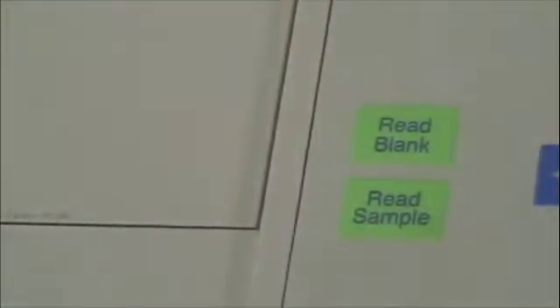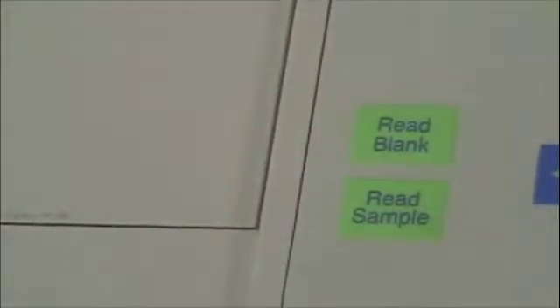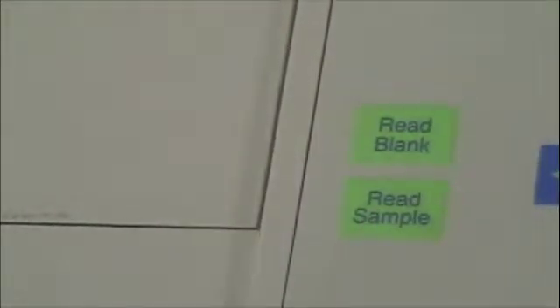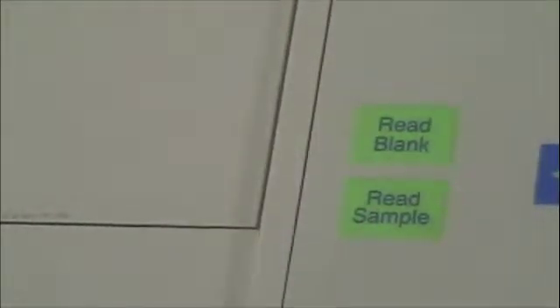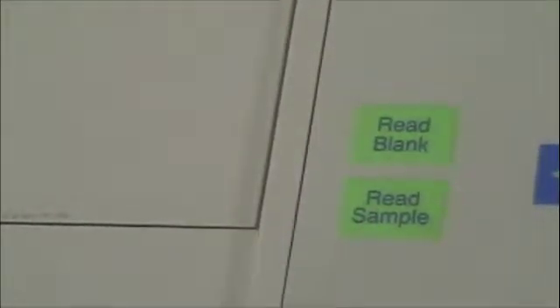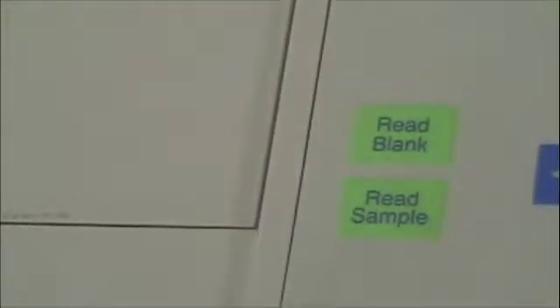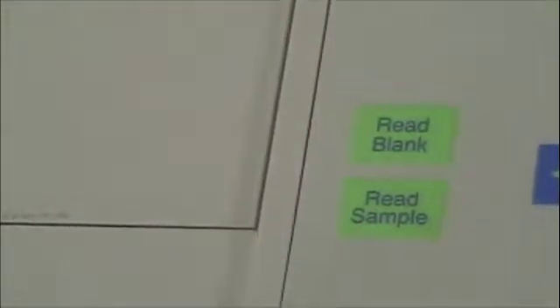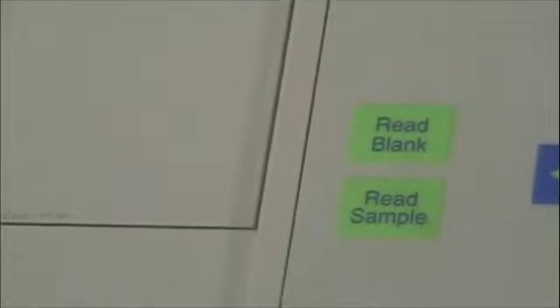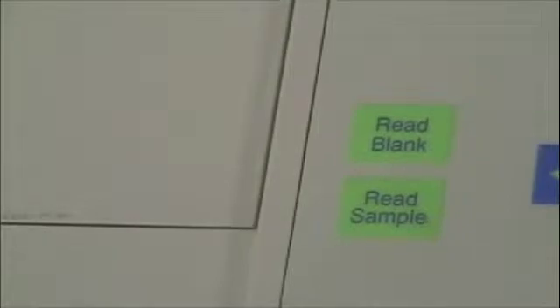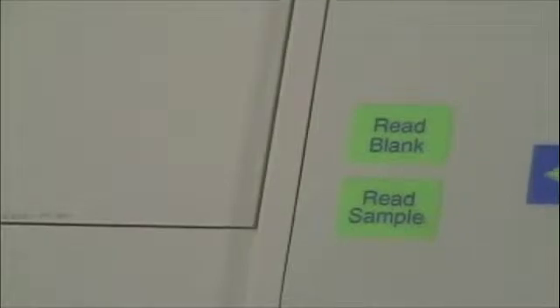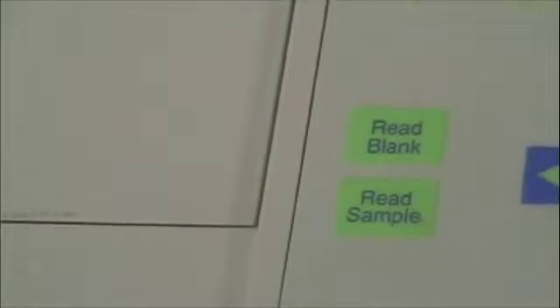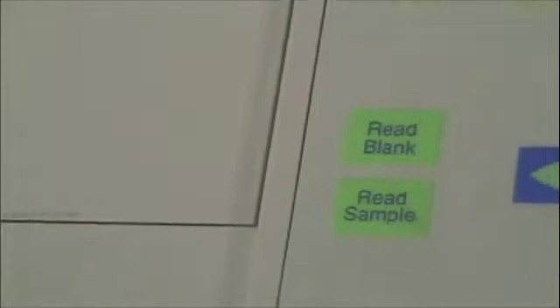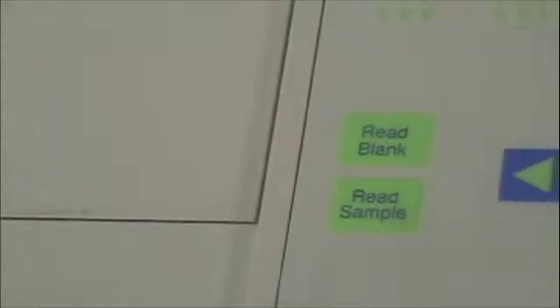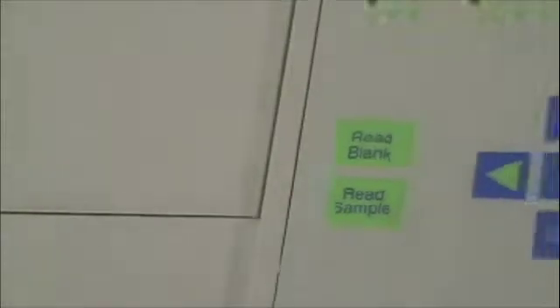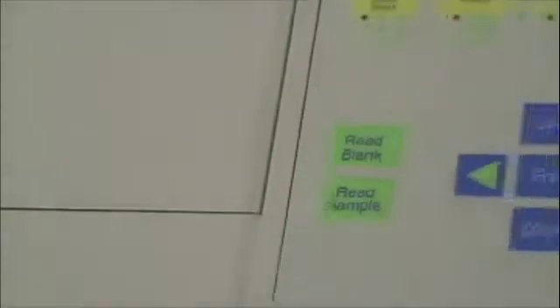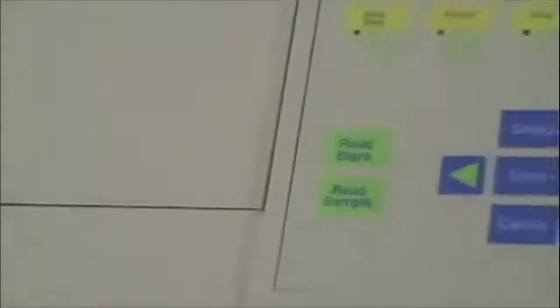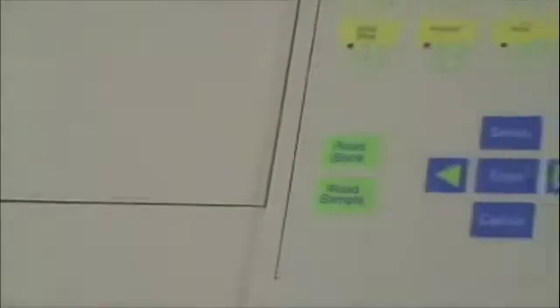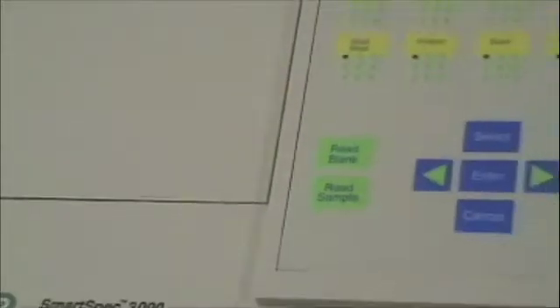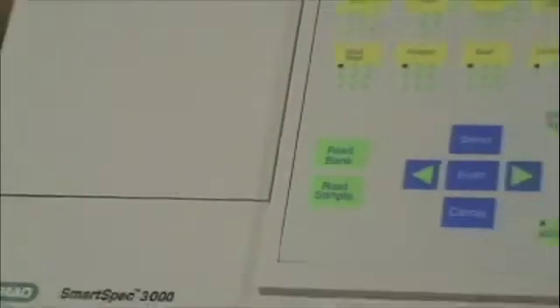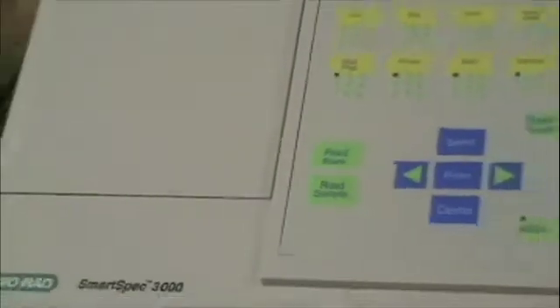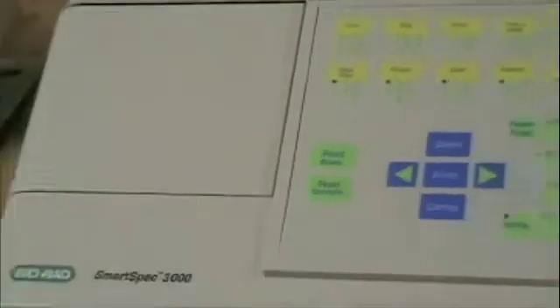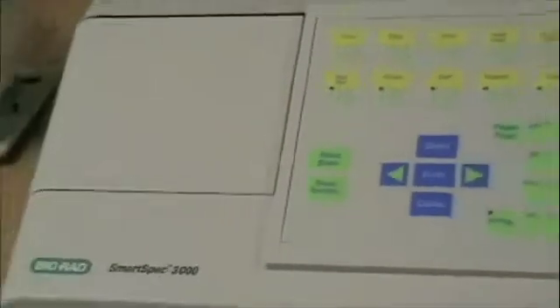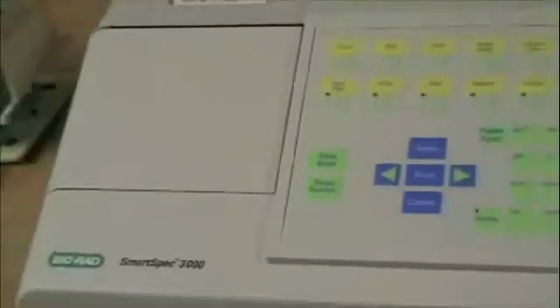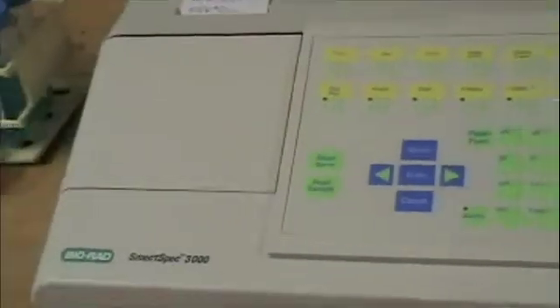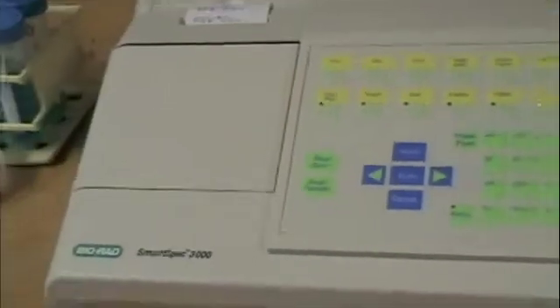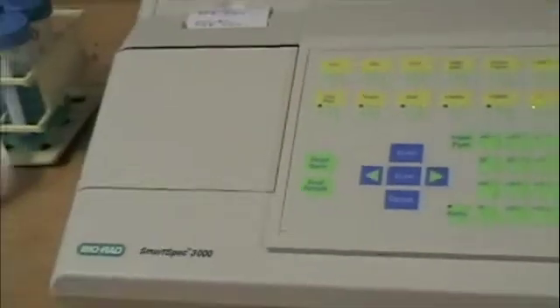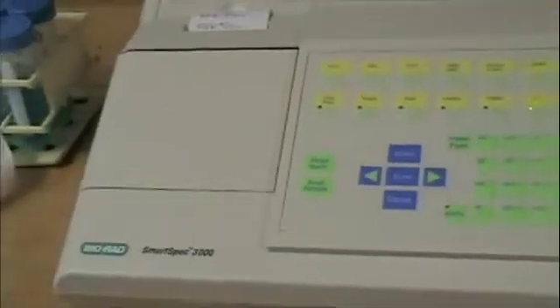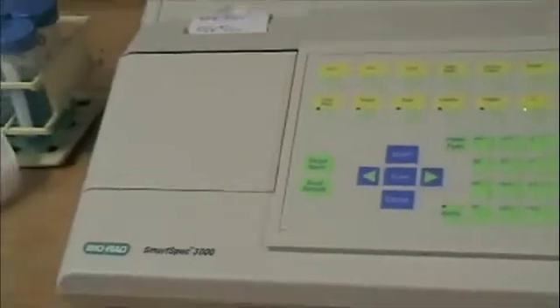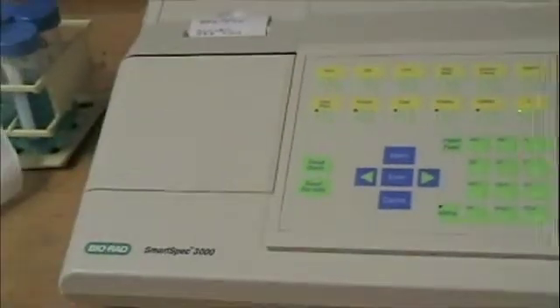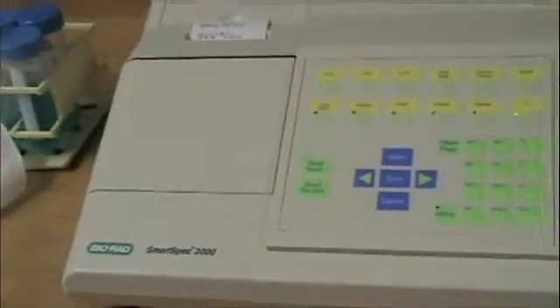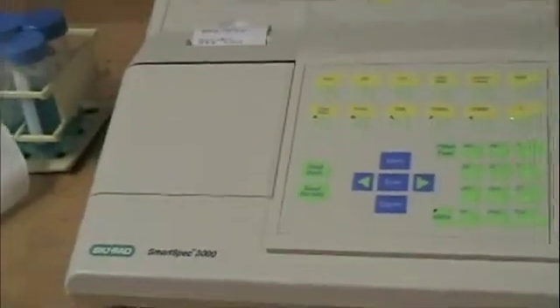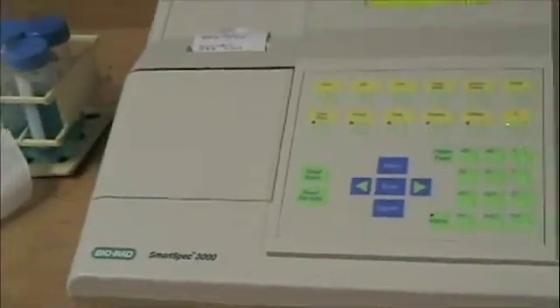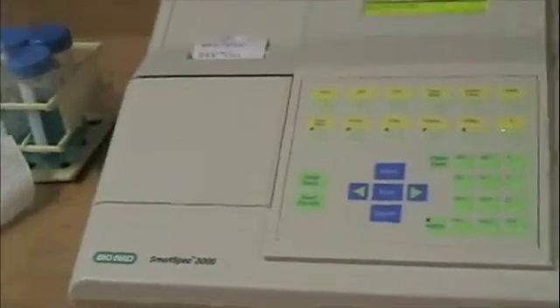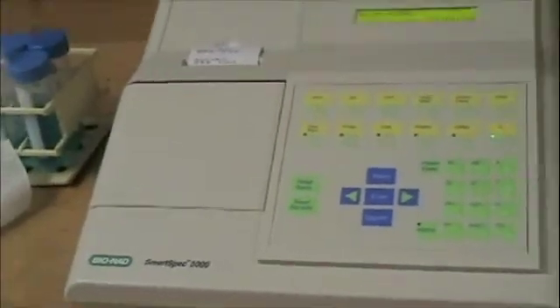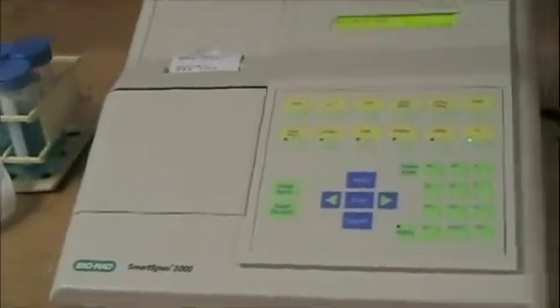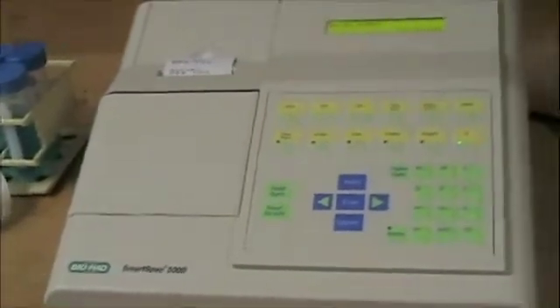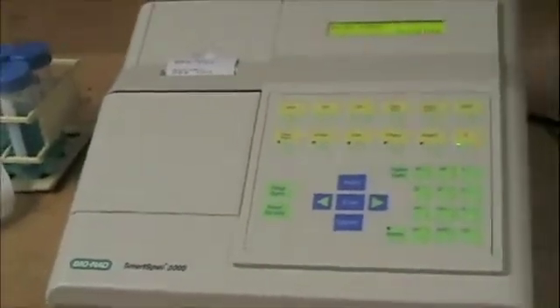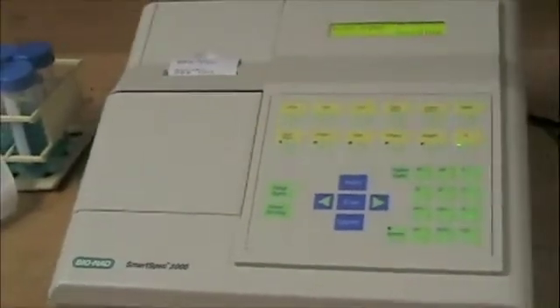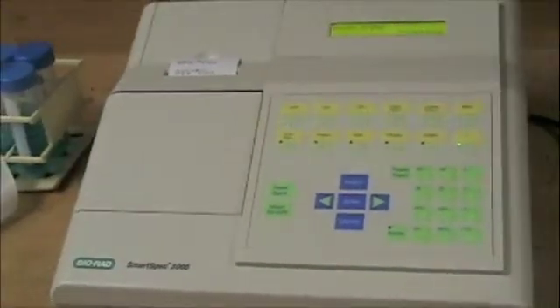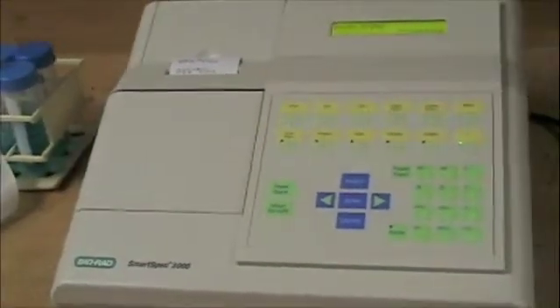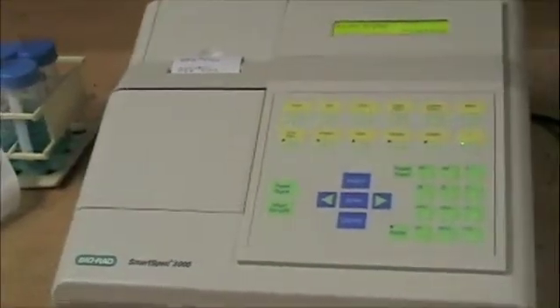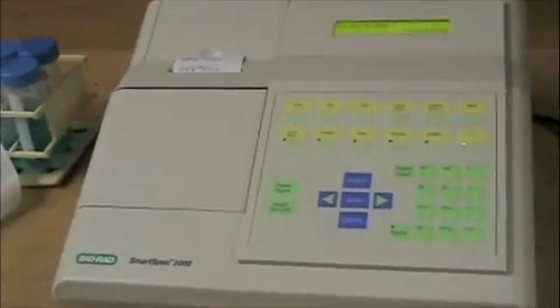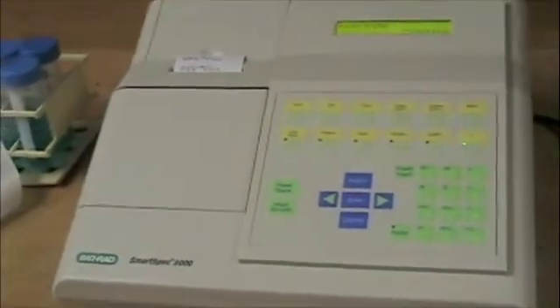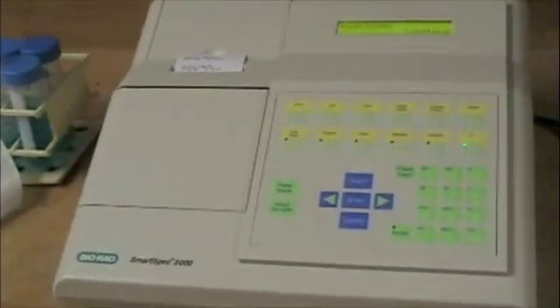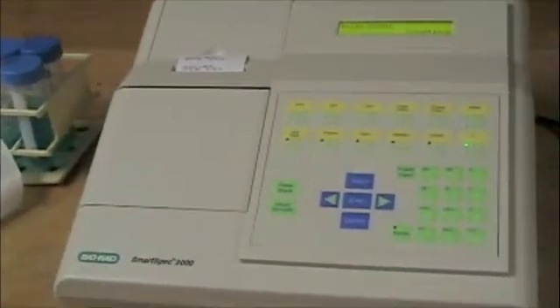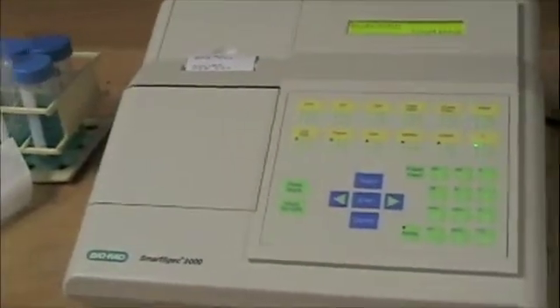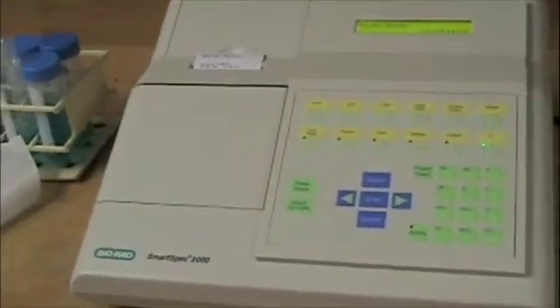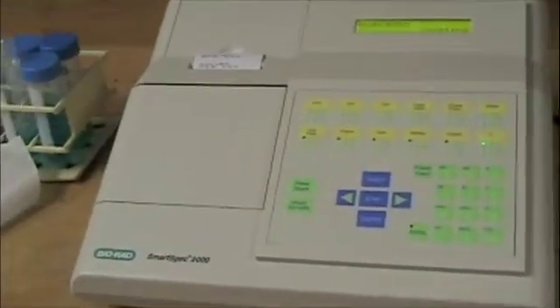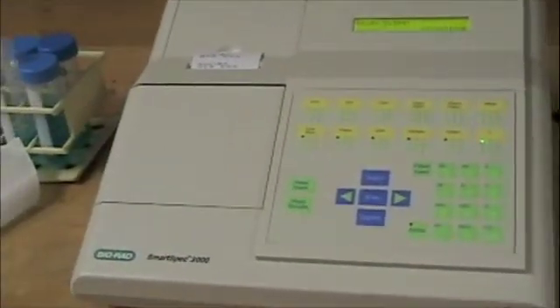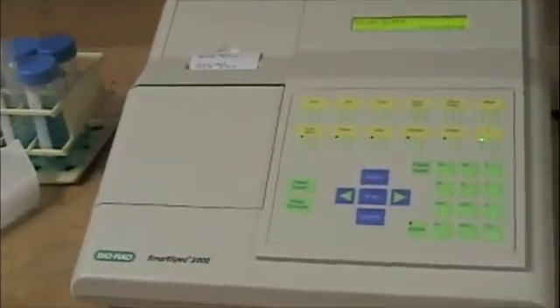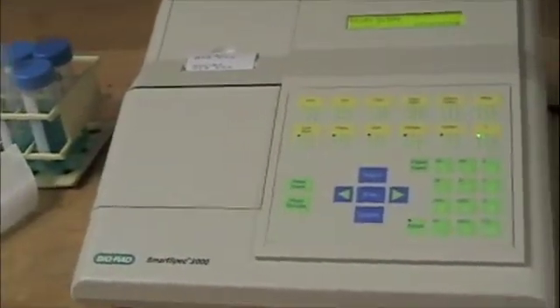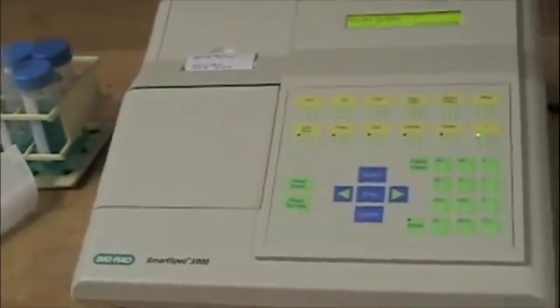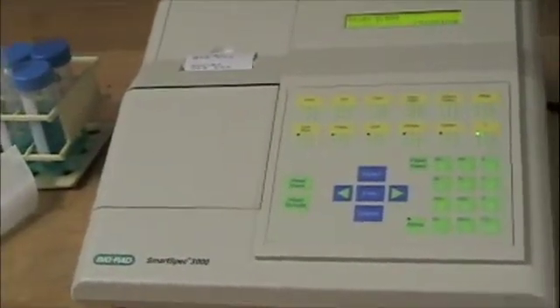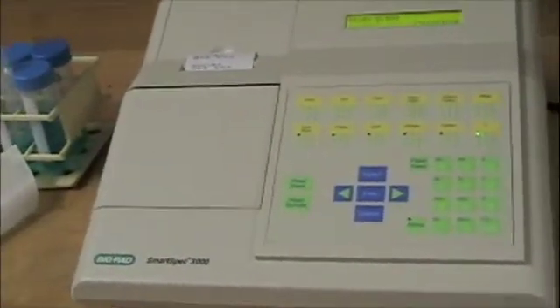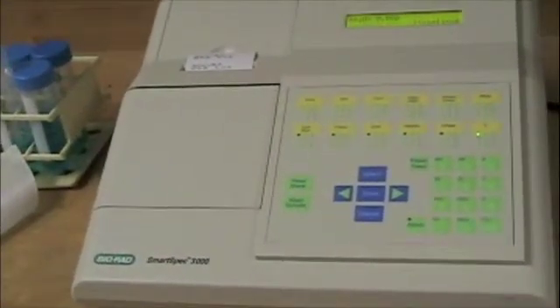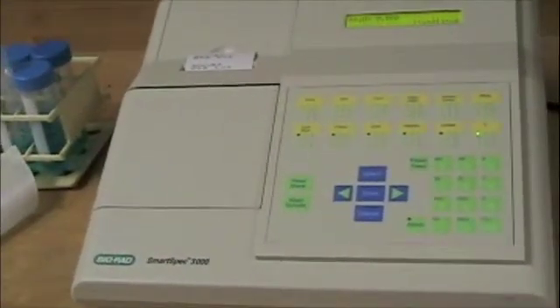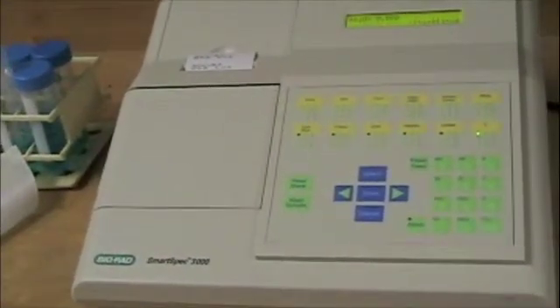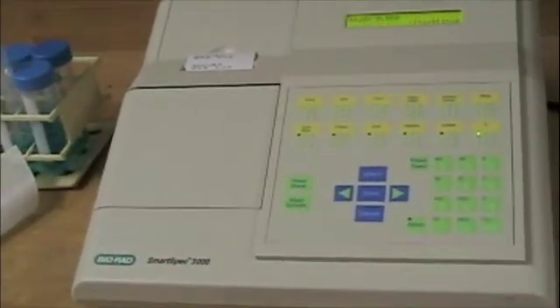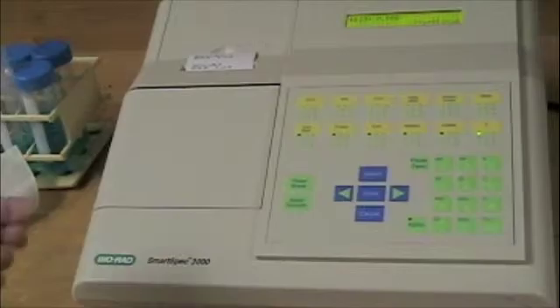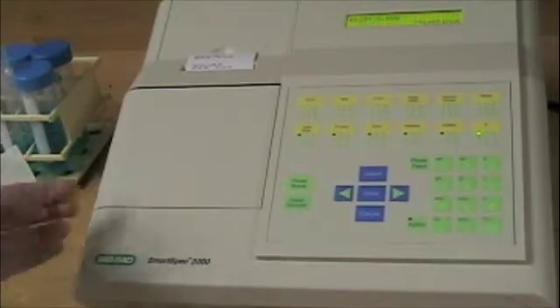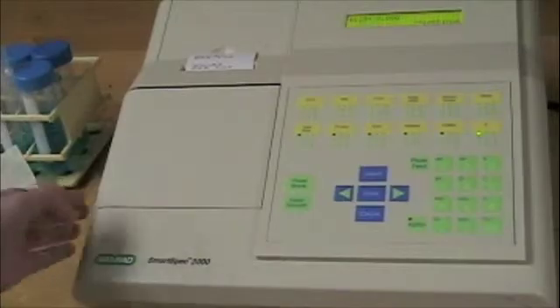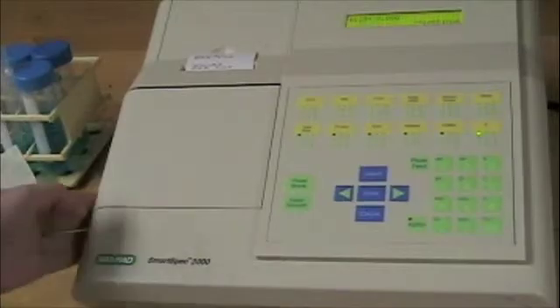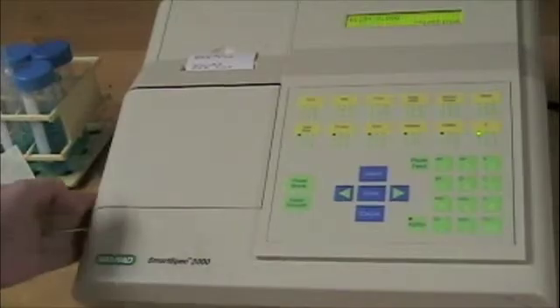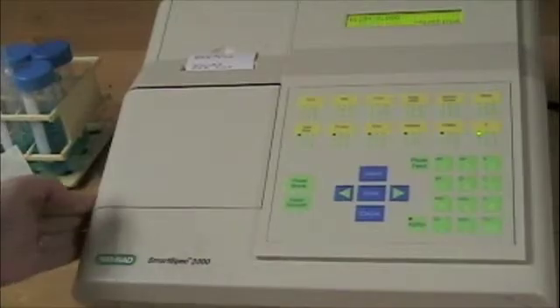Now the spectrophotometer is blanked and is telling me to continue — we are ready to read our first sample.